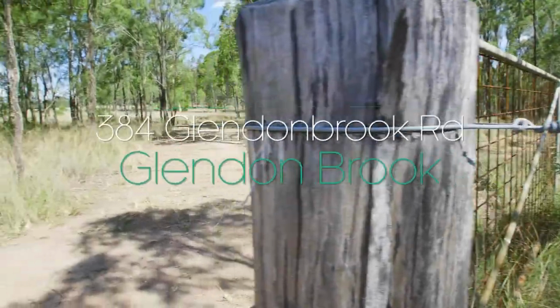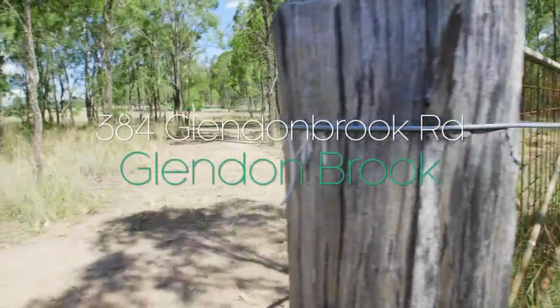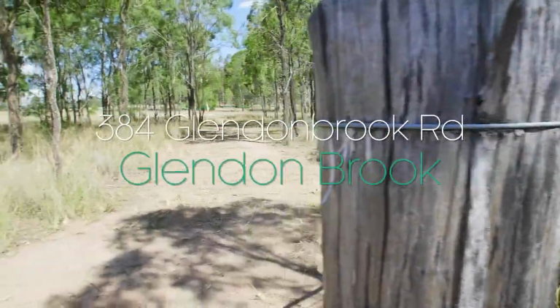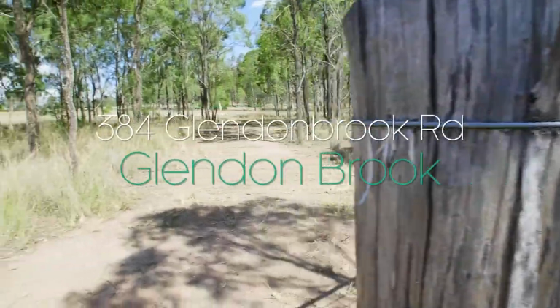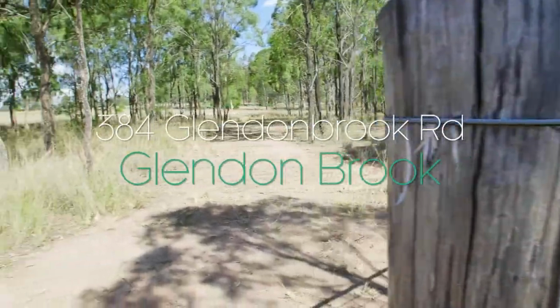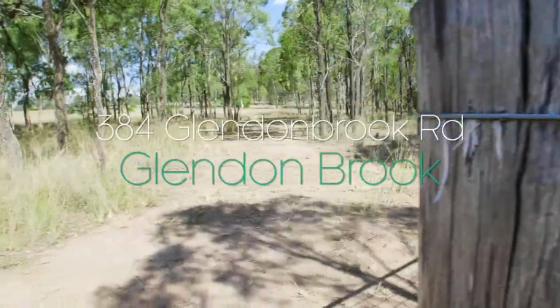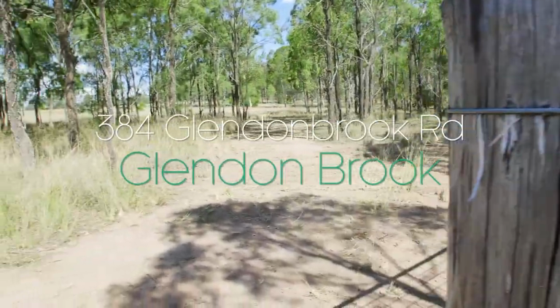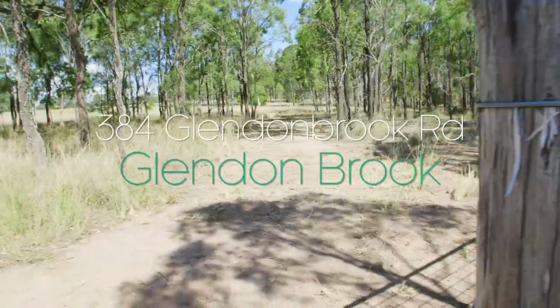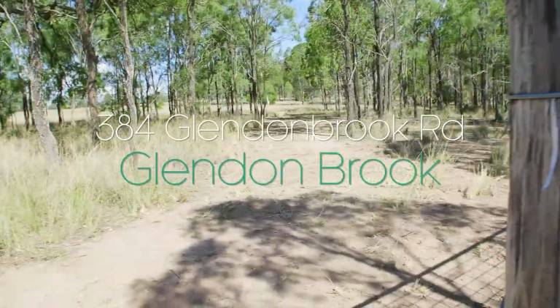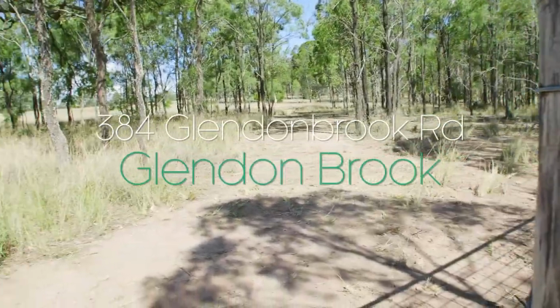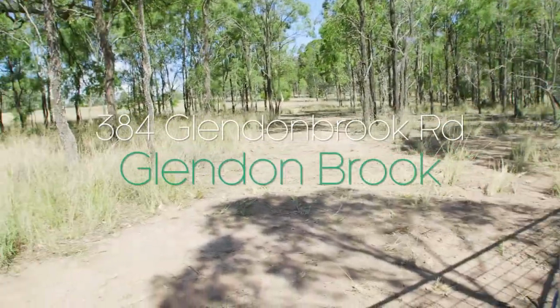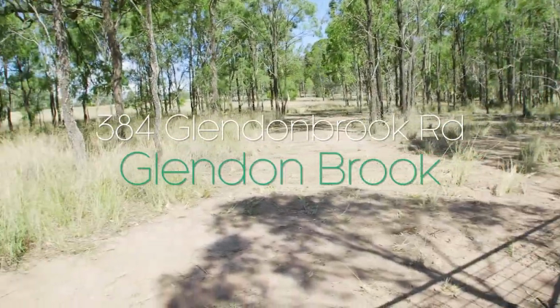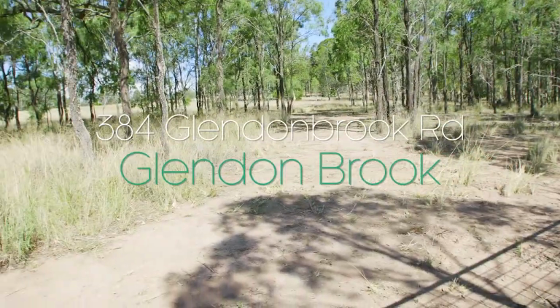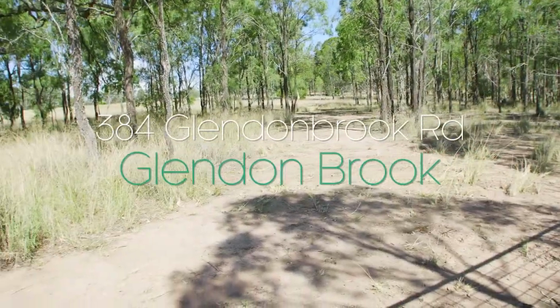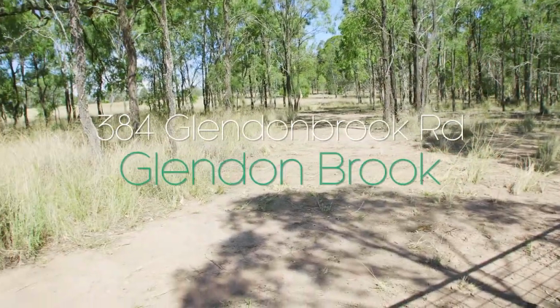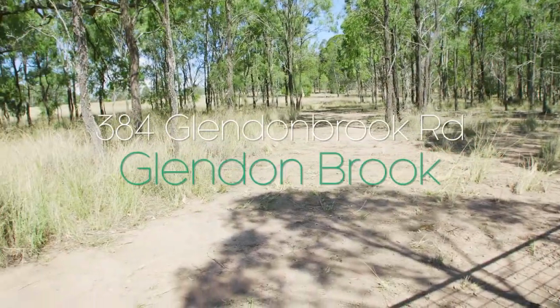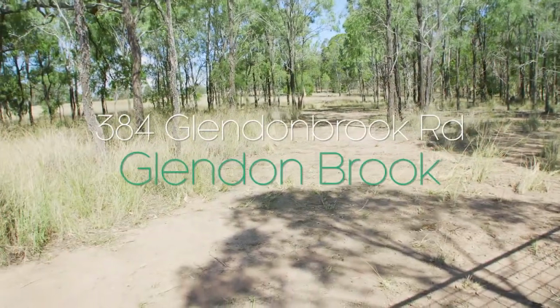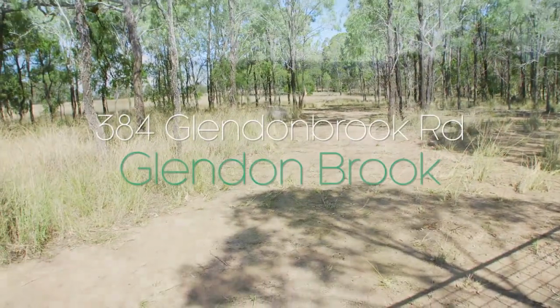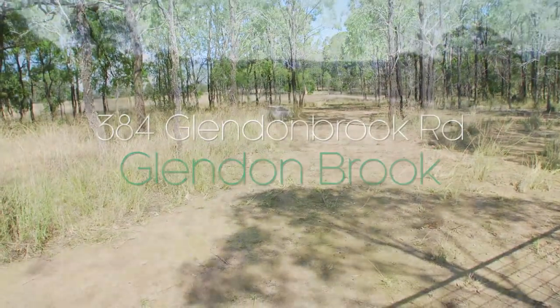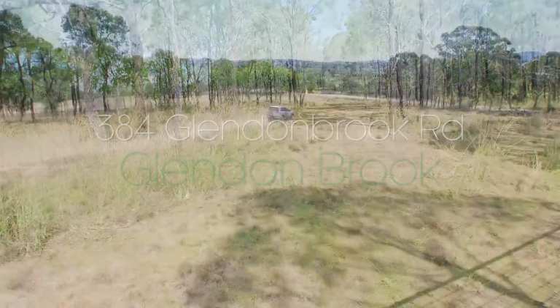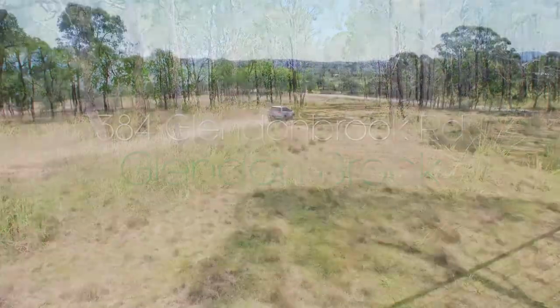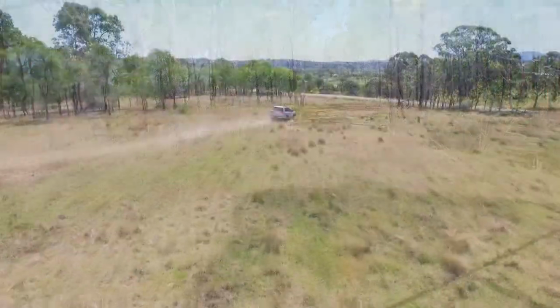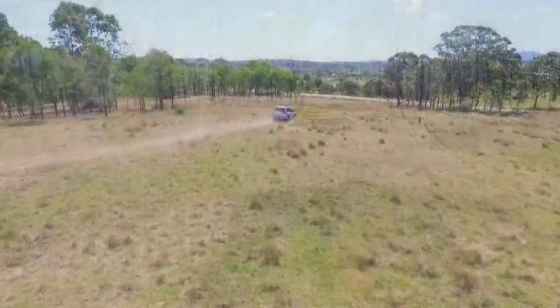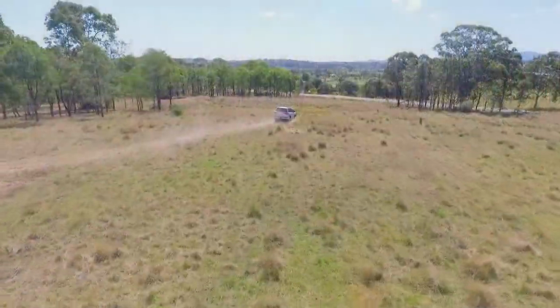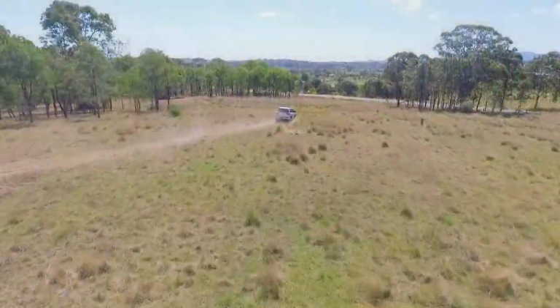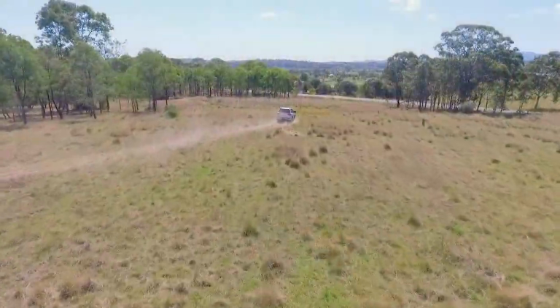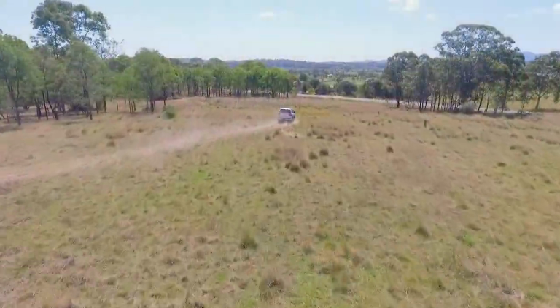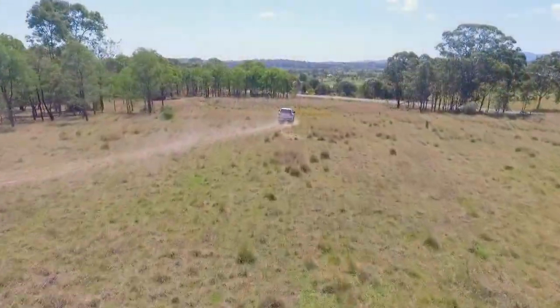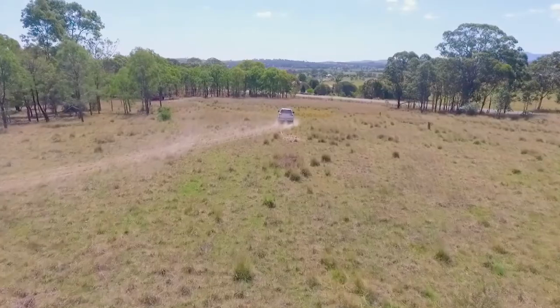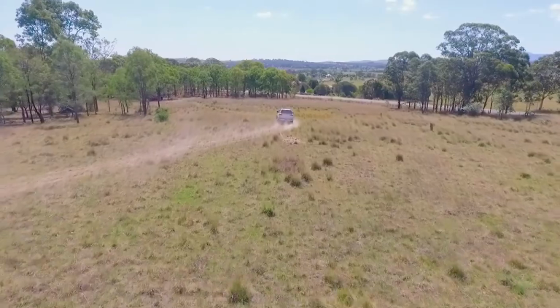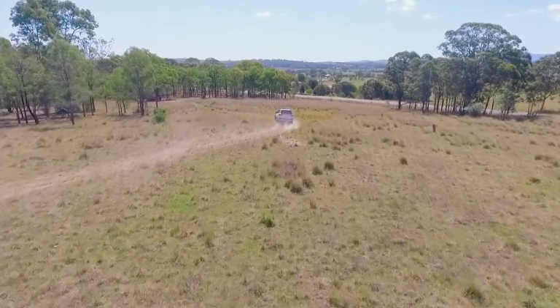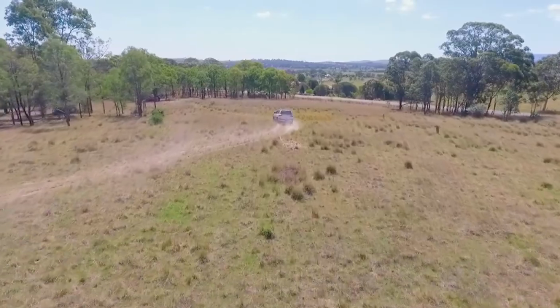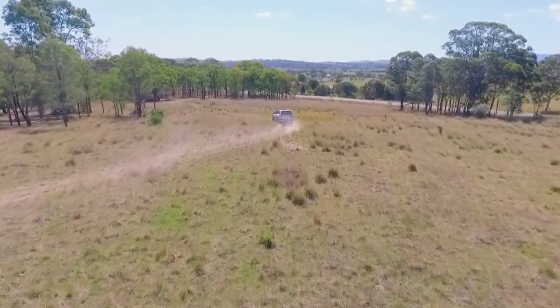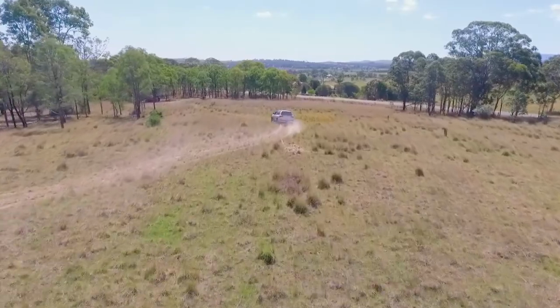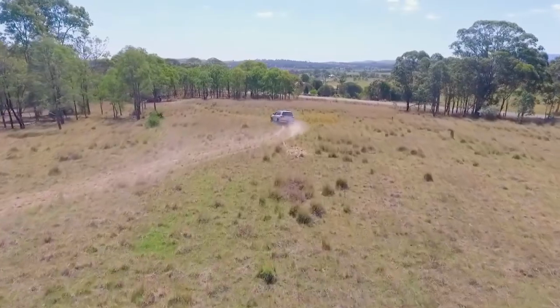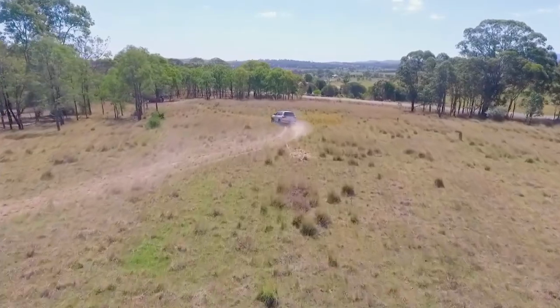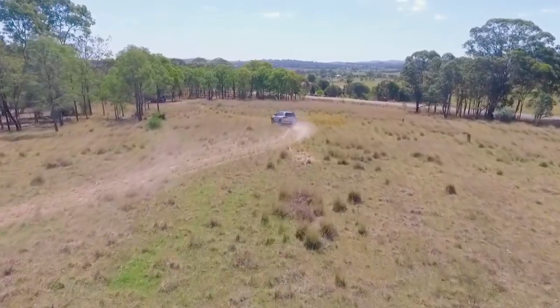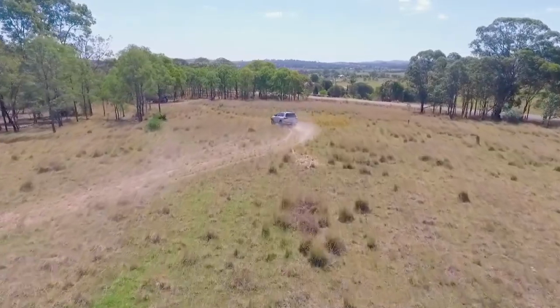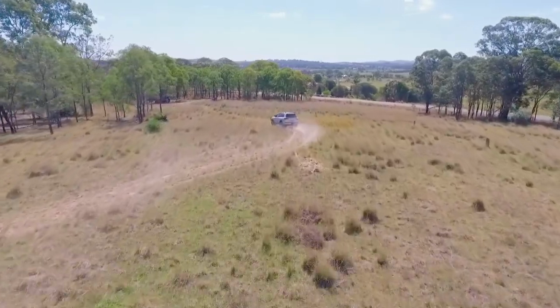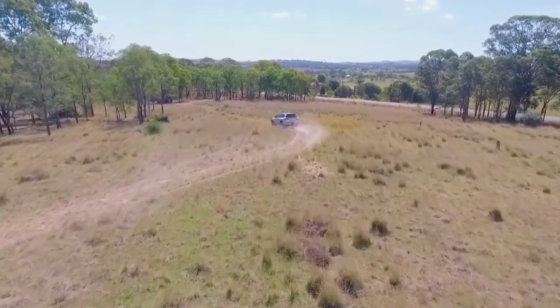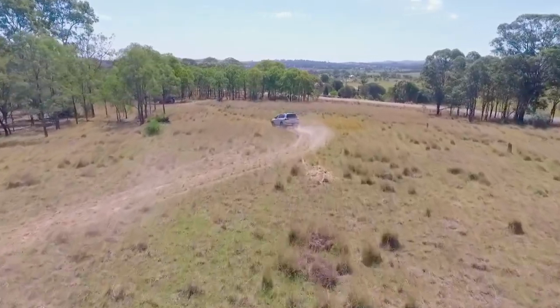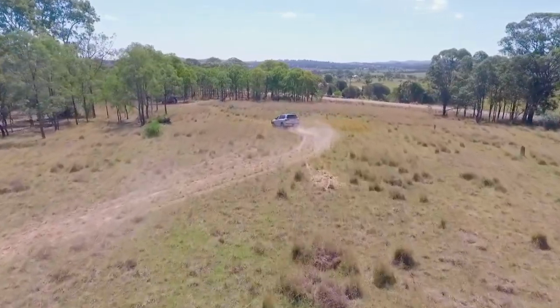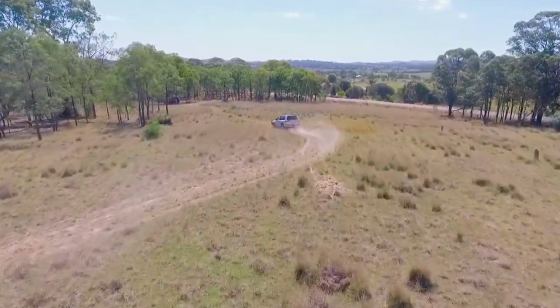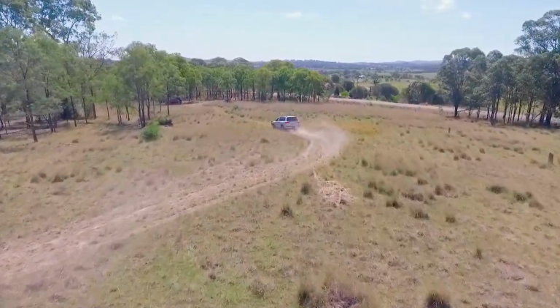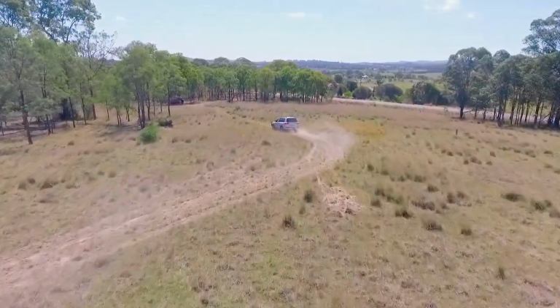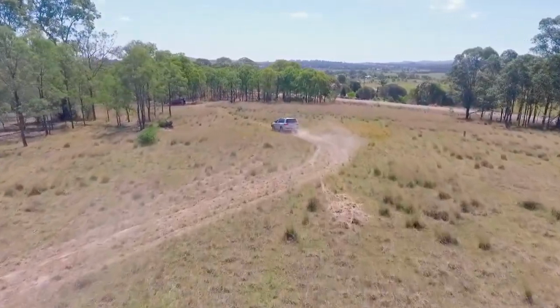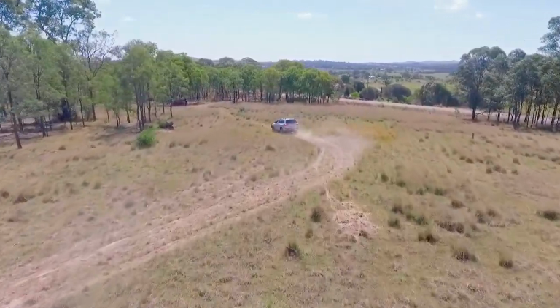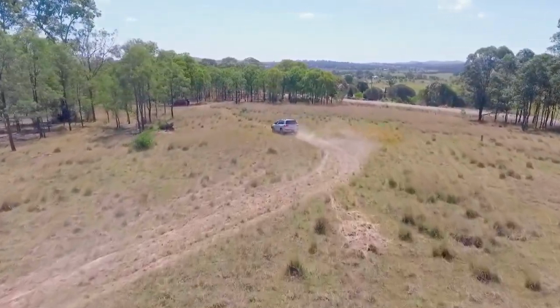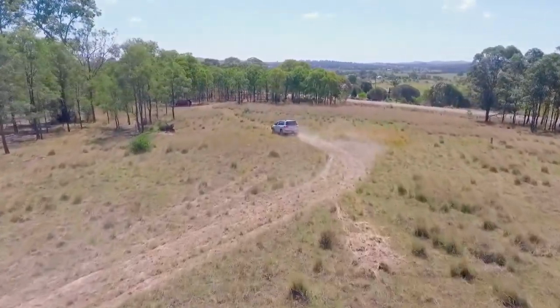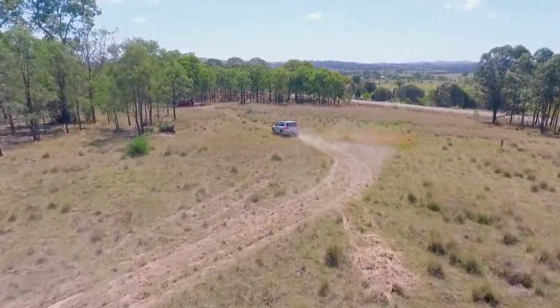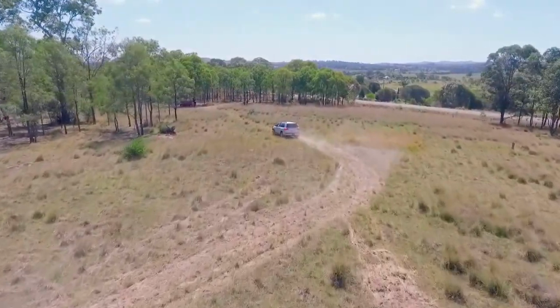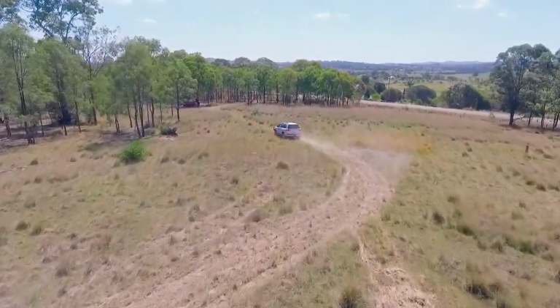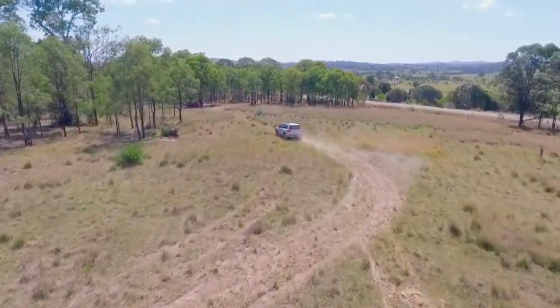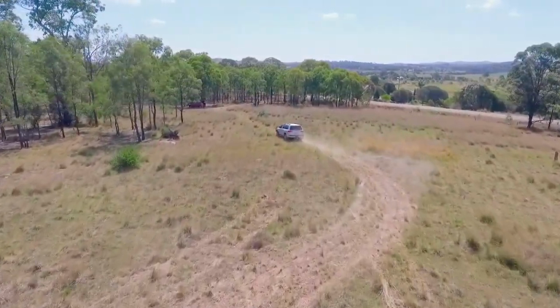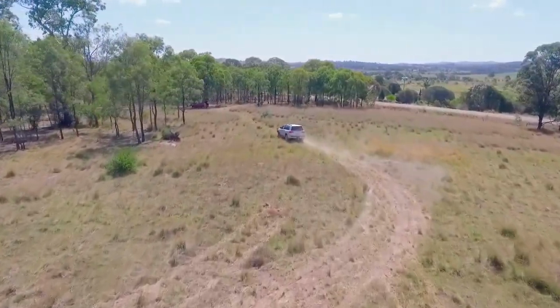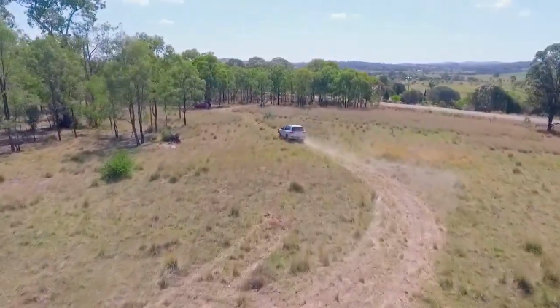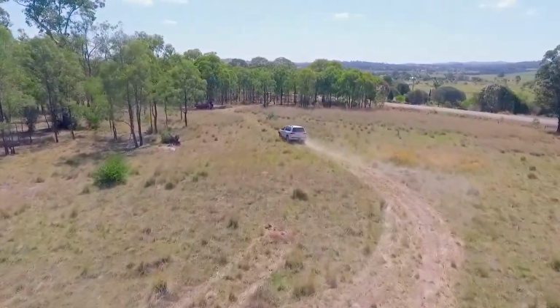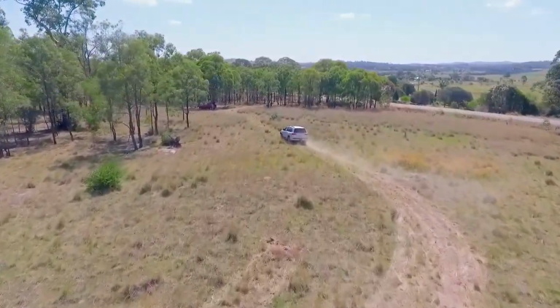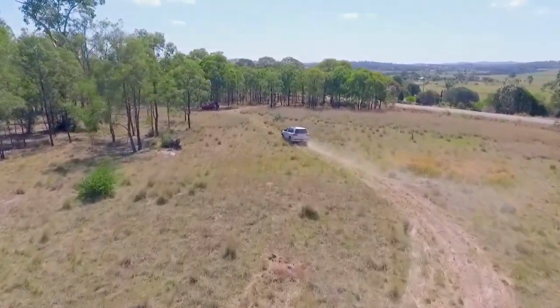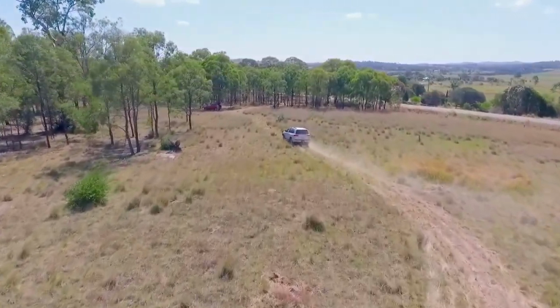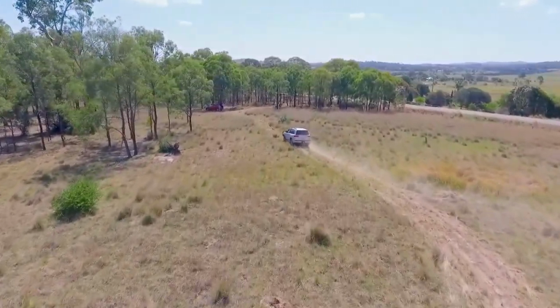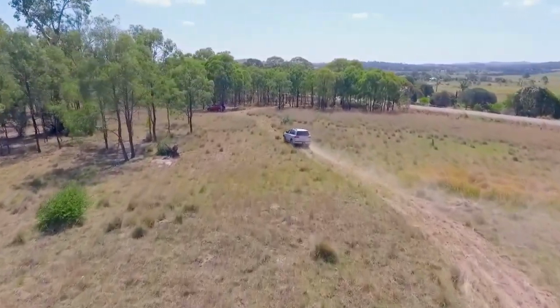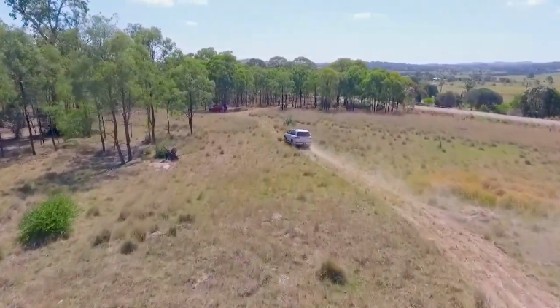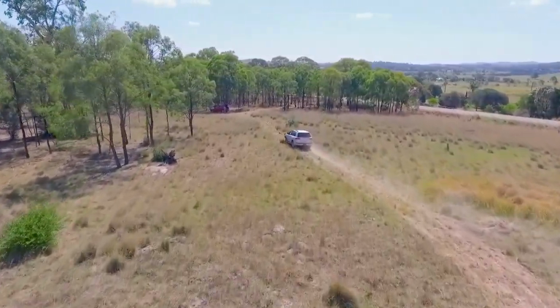Thank you for checking out 384 Glendon Brook Road, Glendon Brook. It's our privilege to bring this property to you. Scott Bailey here with you.